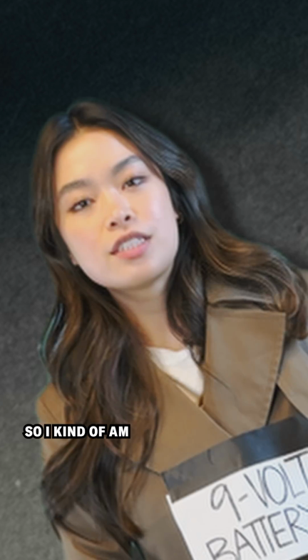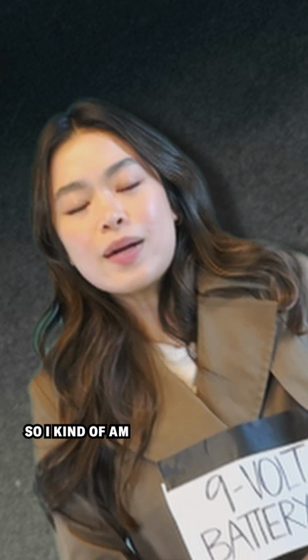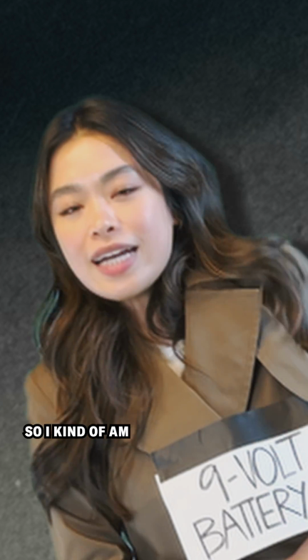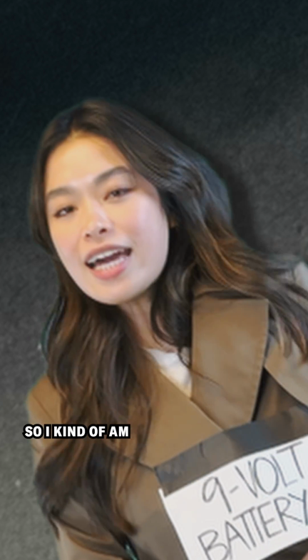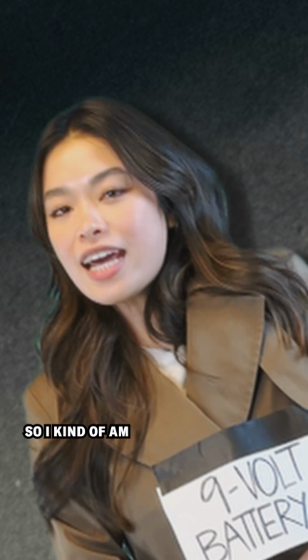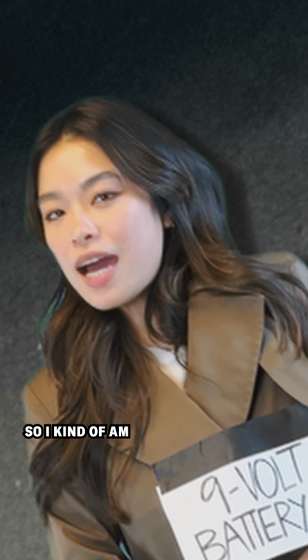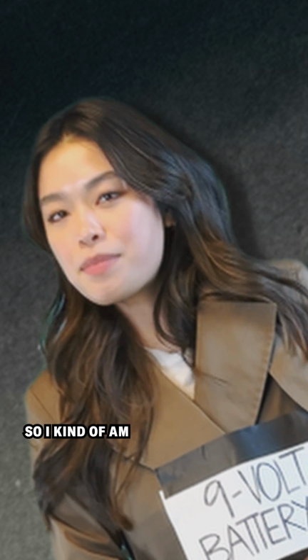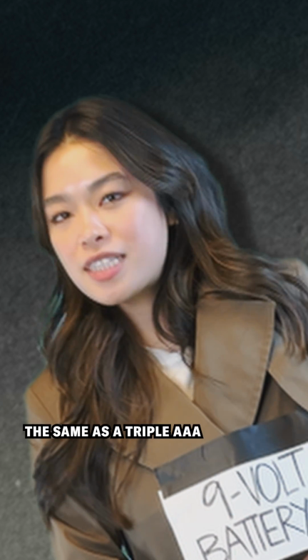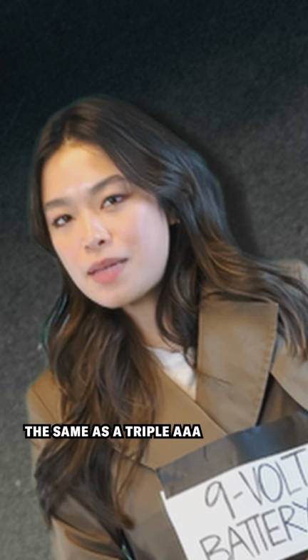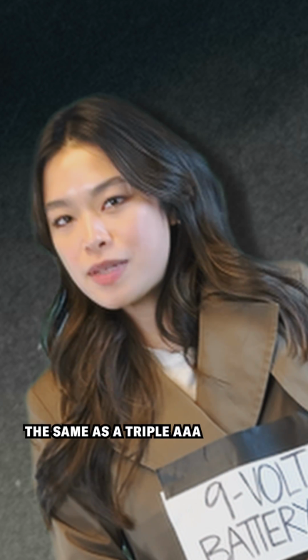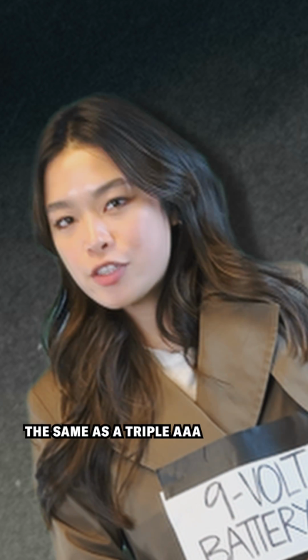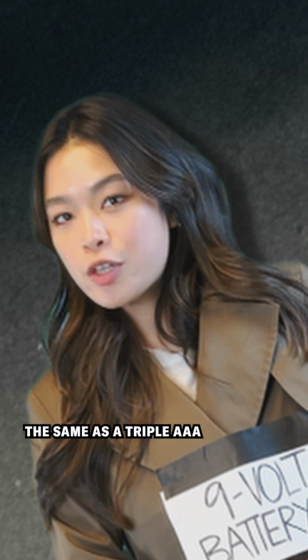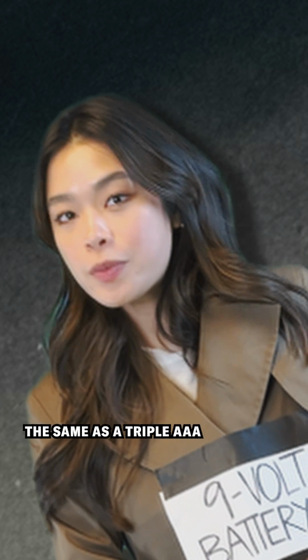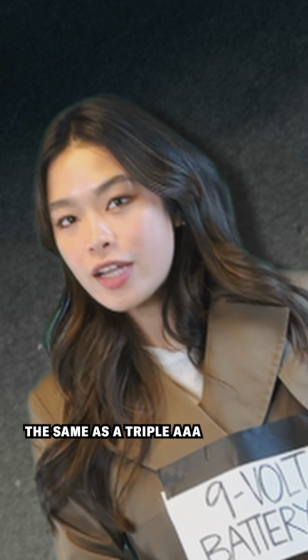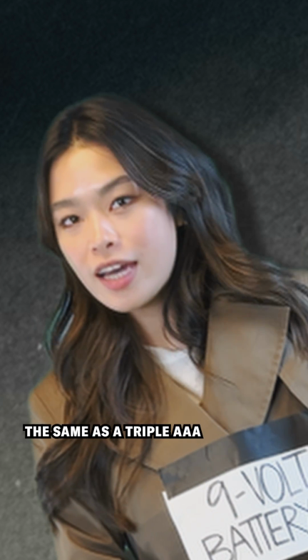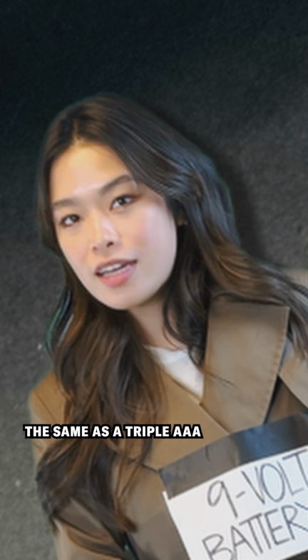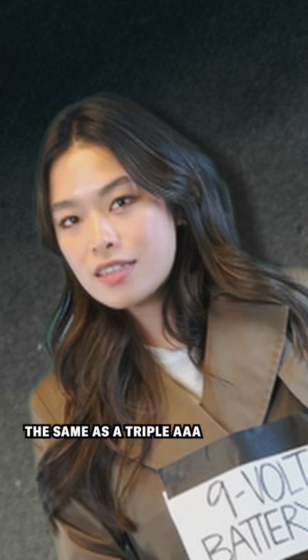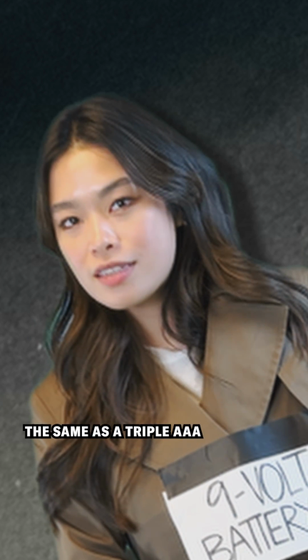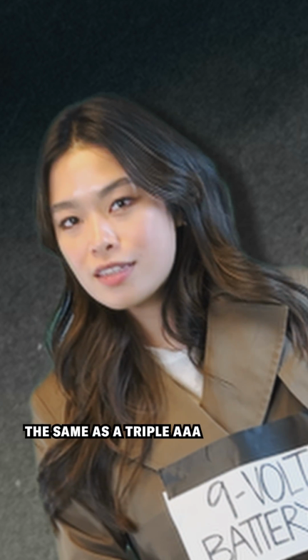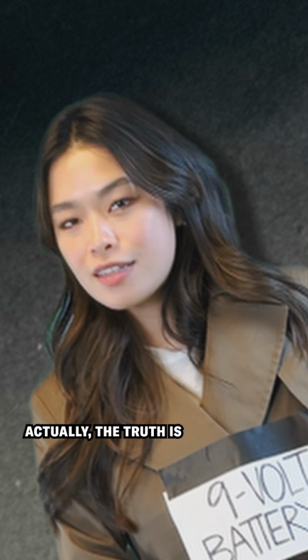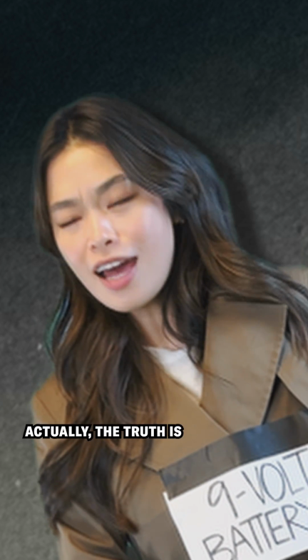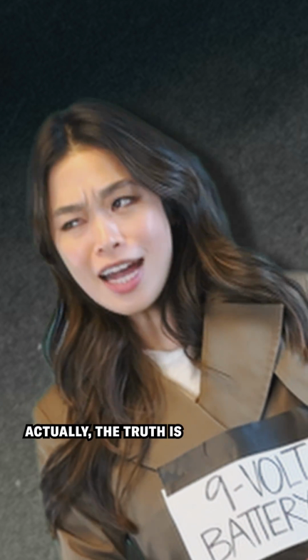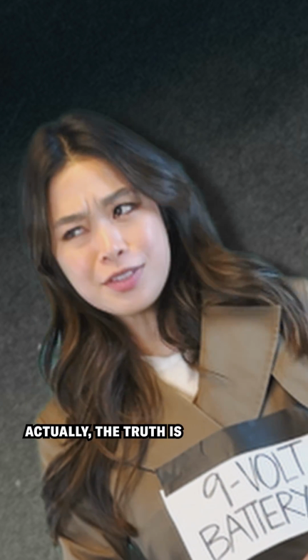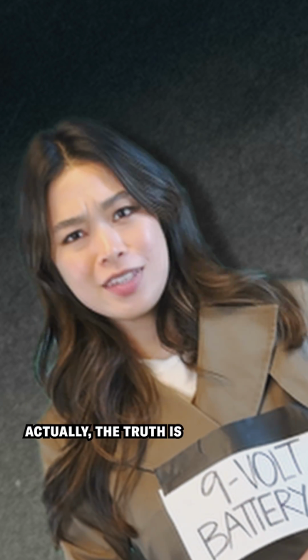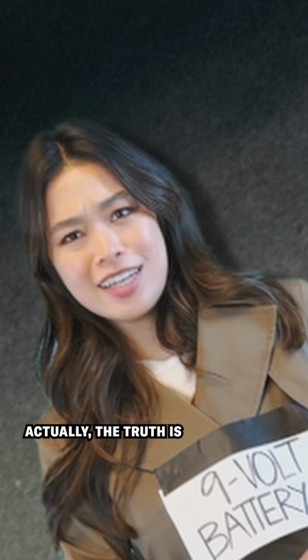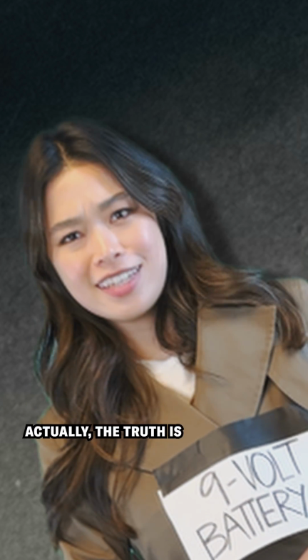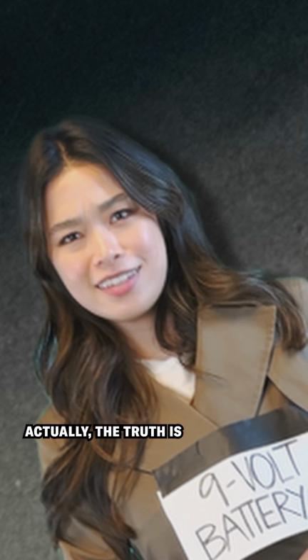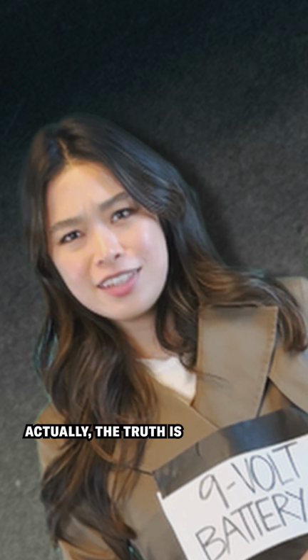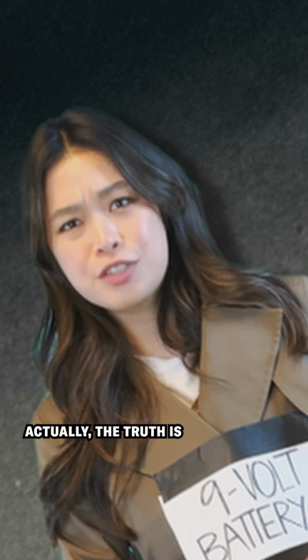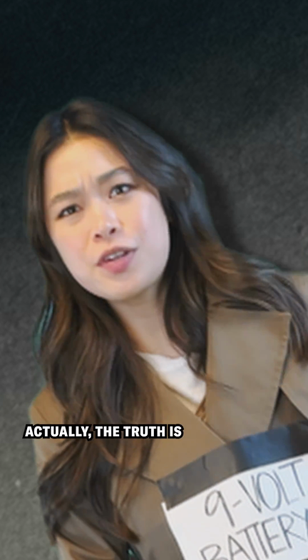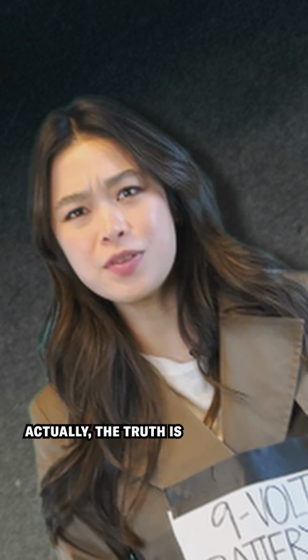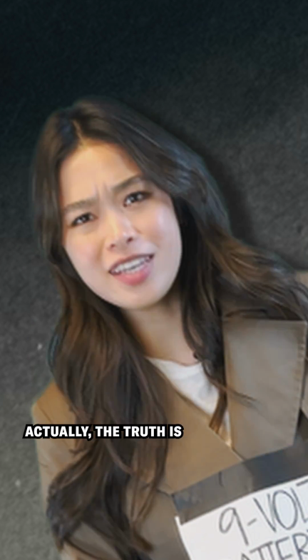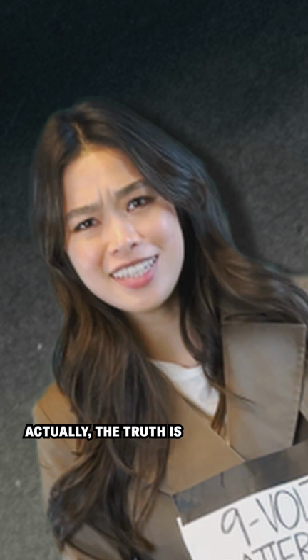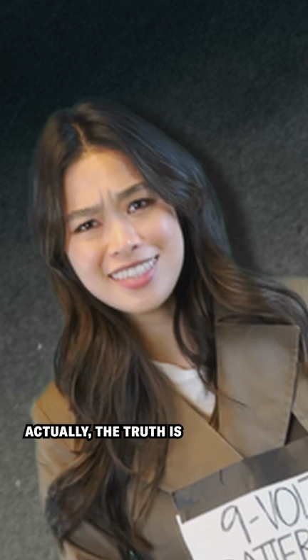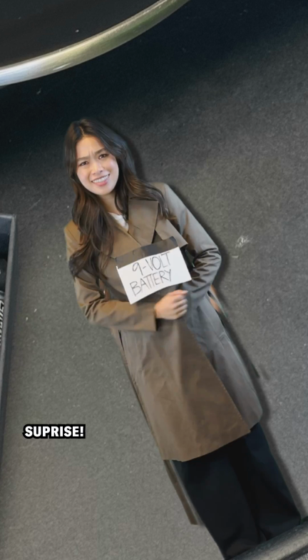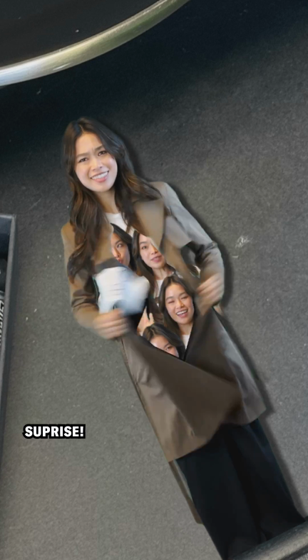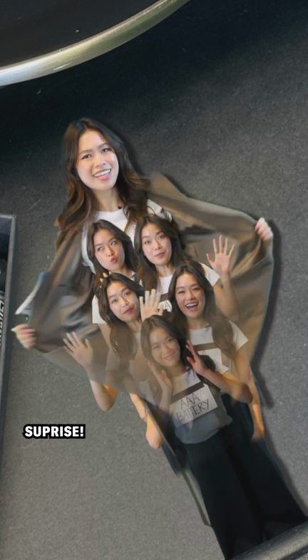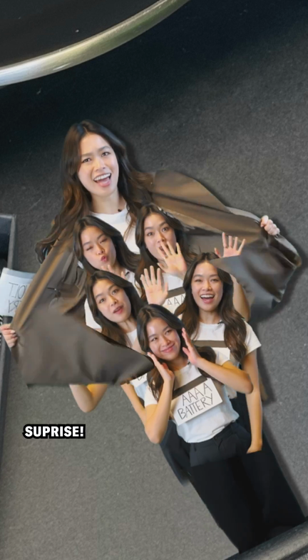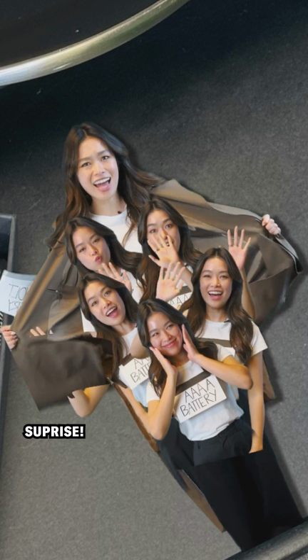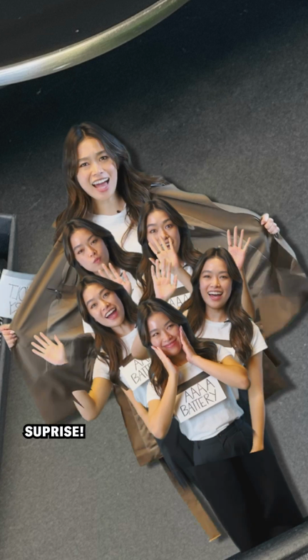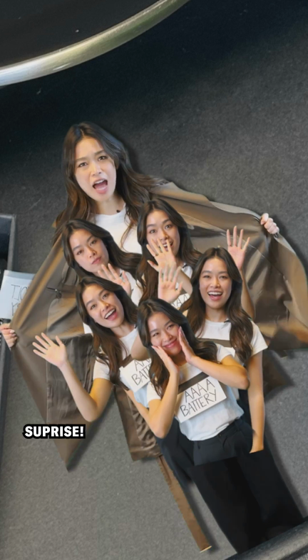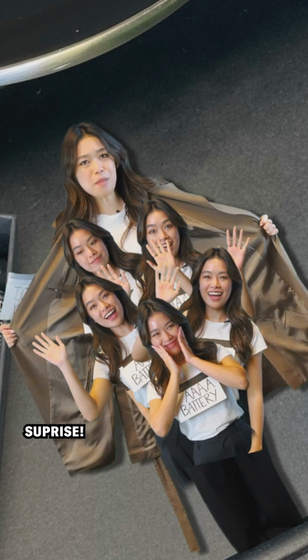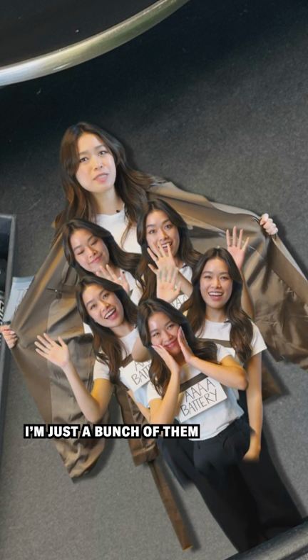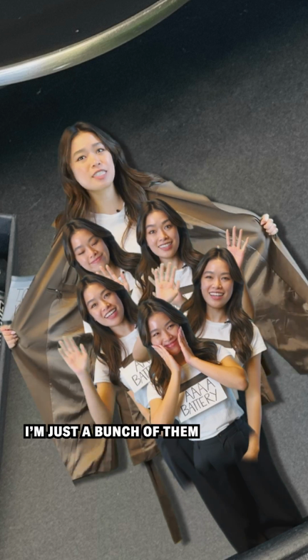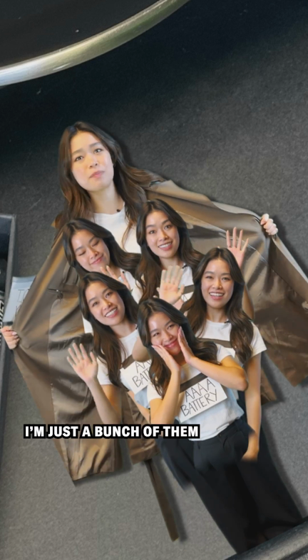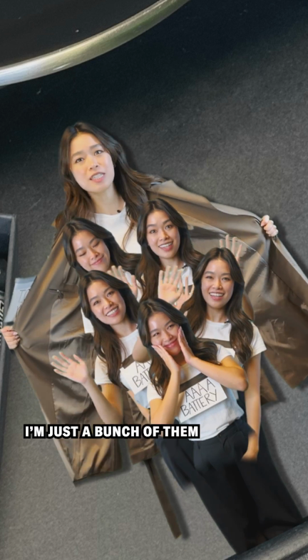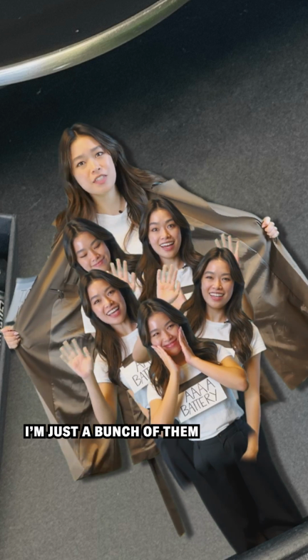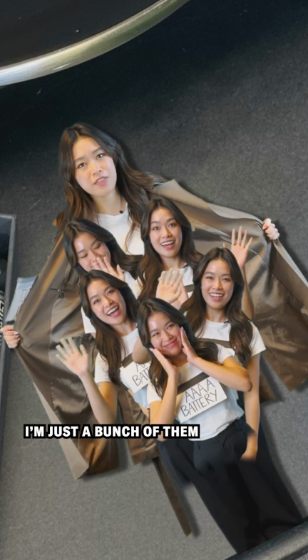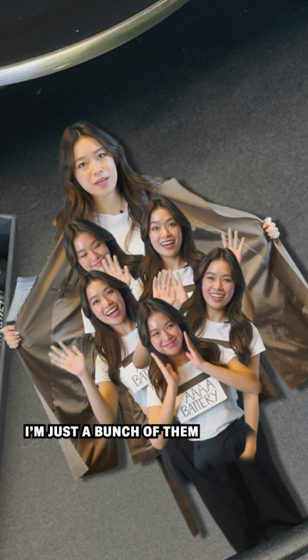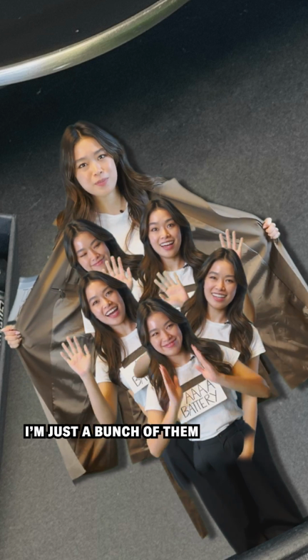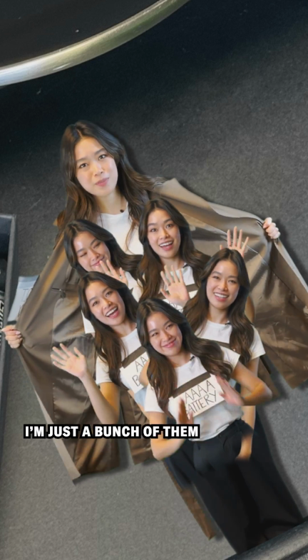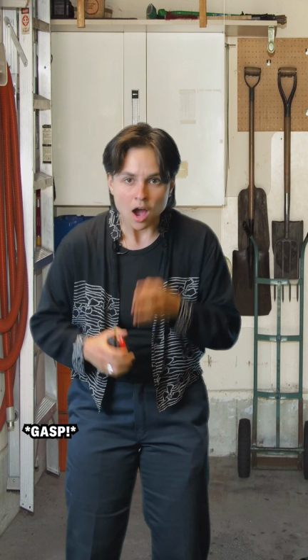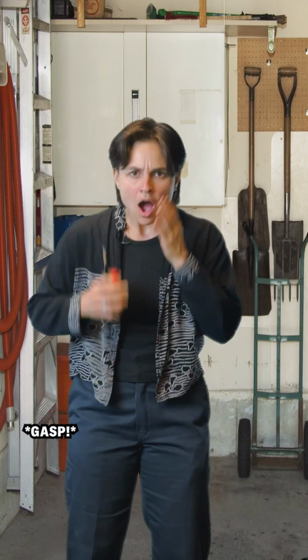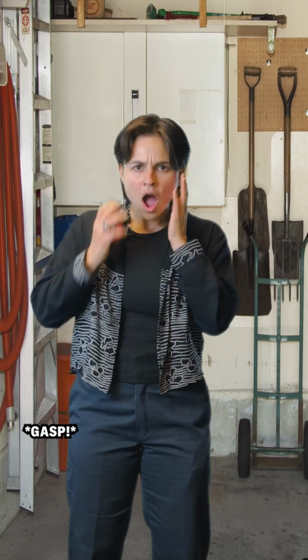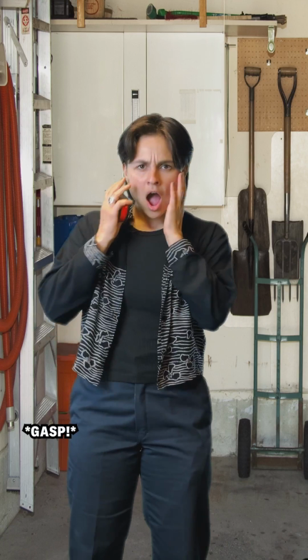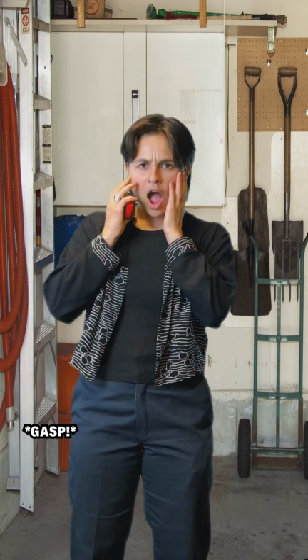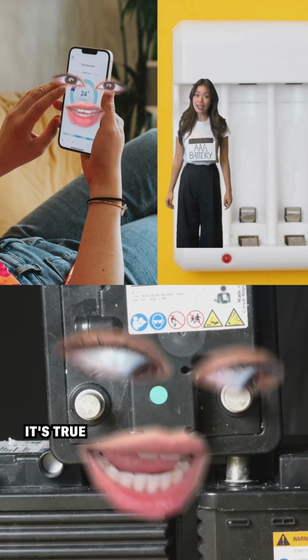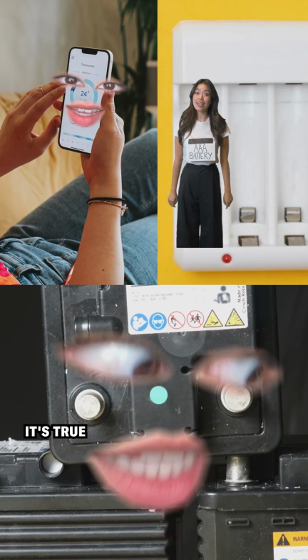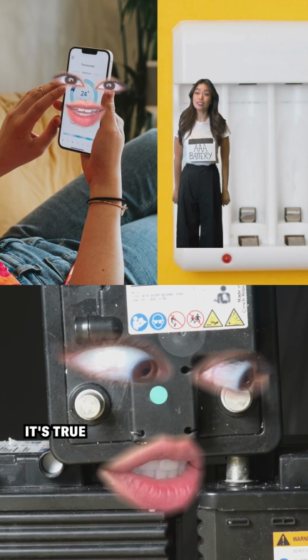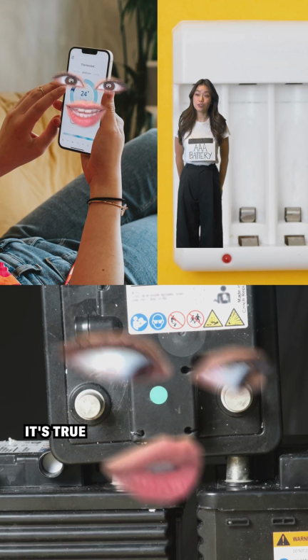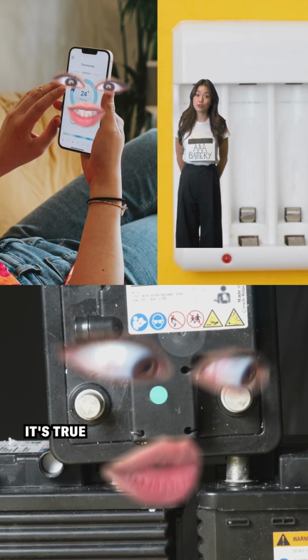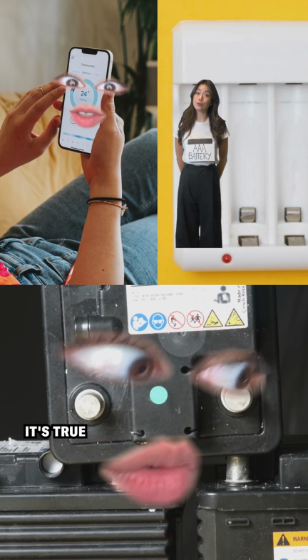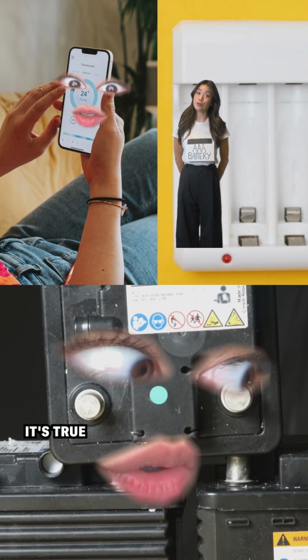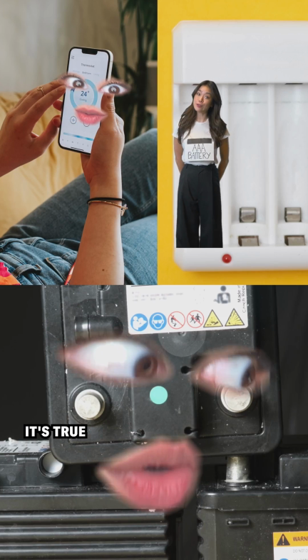So I kind of am the same as a AAA. Actually, the truth is... Surprise! I'm just a bunch of them. It's true.